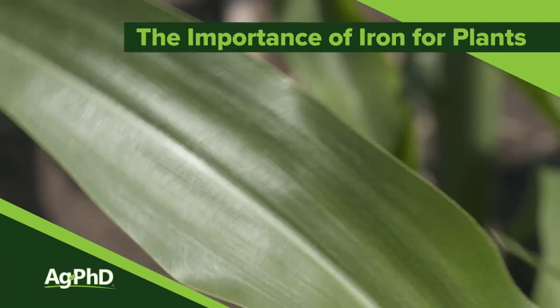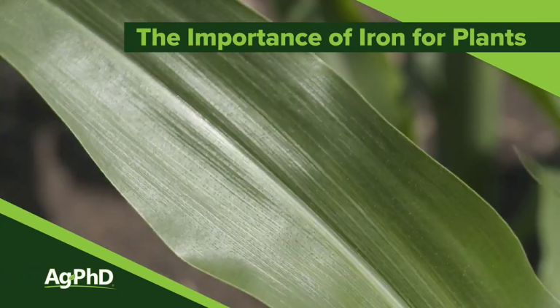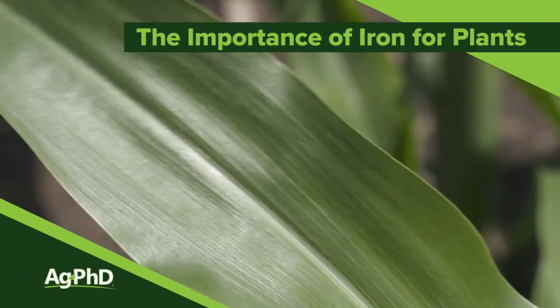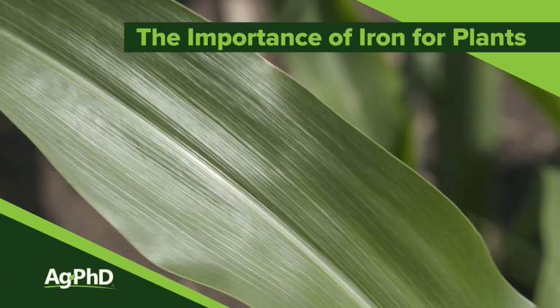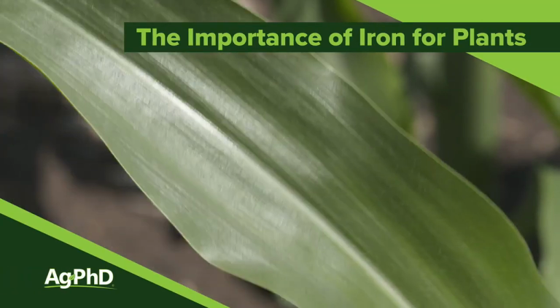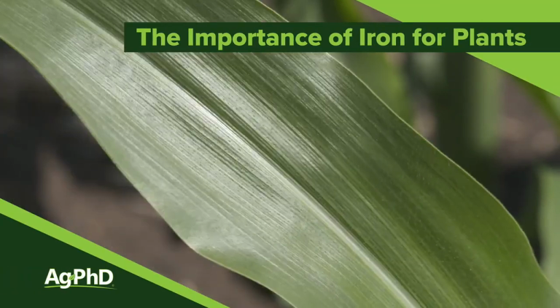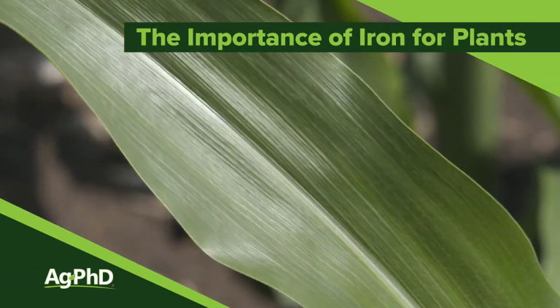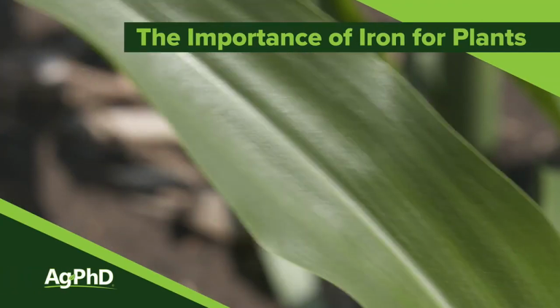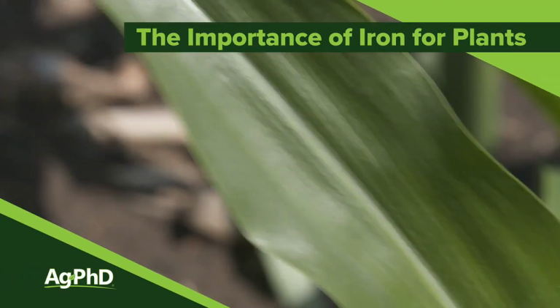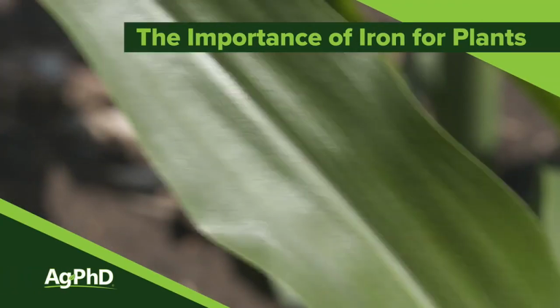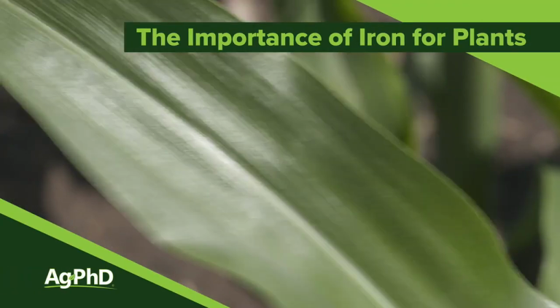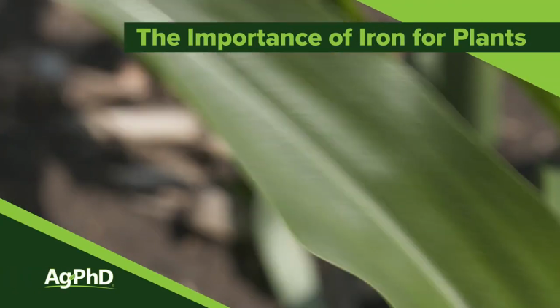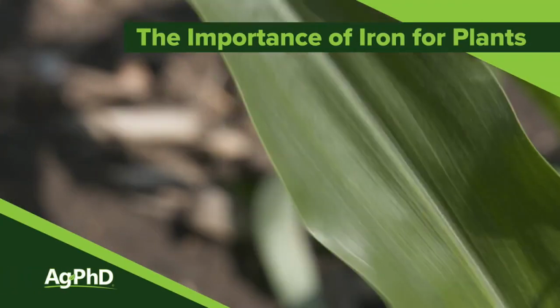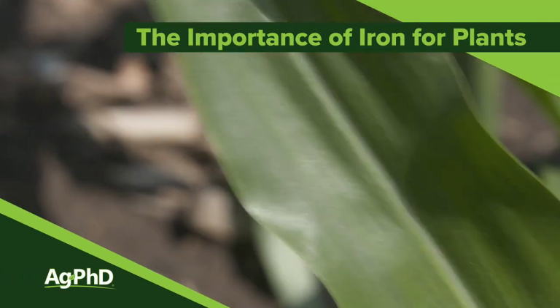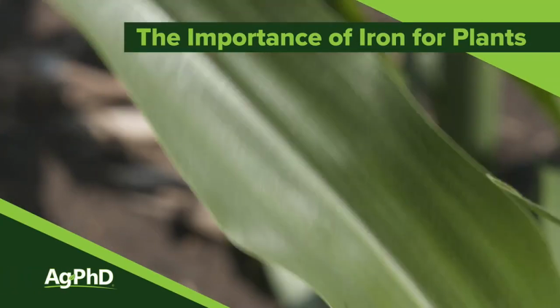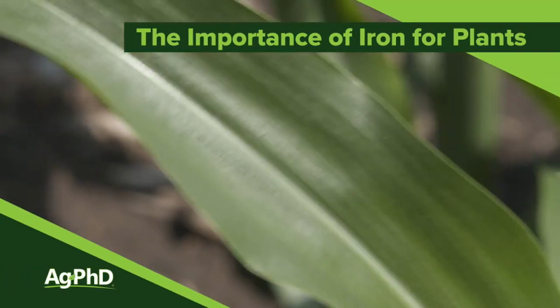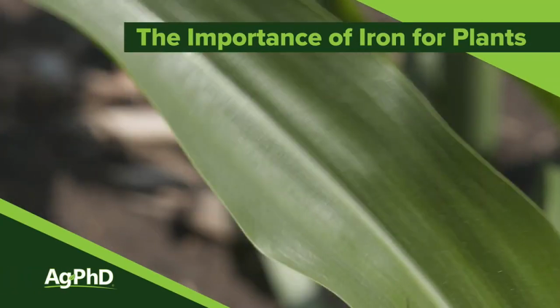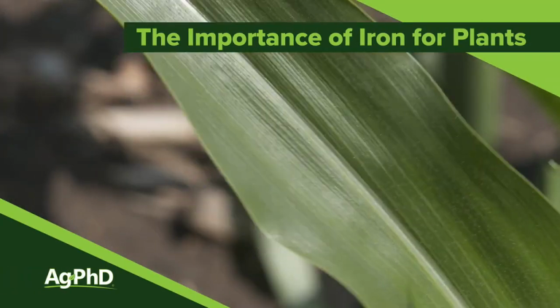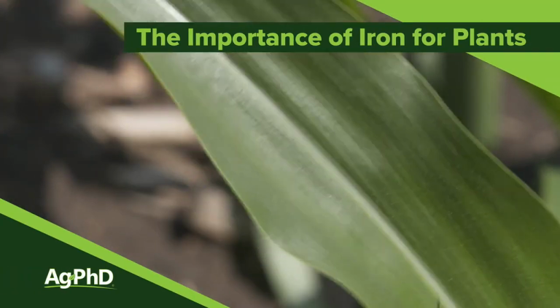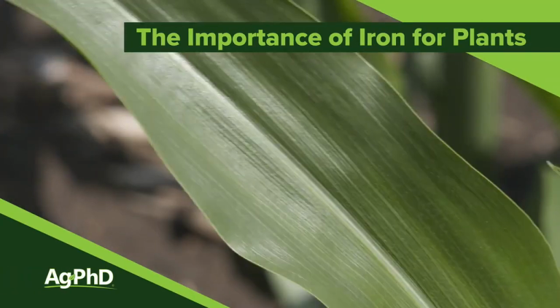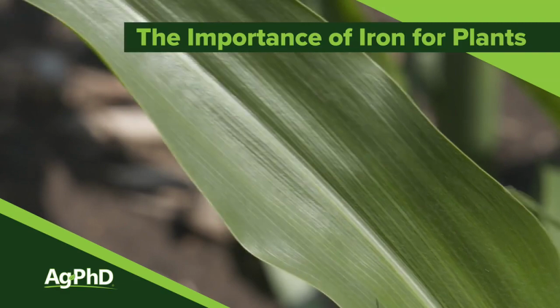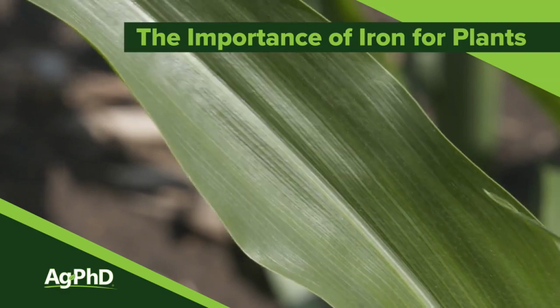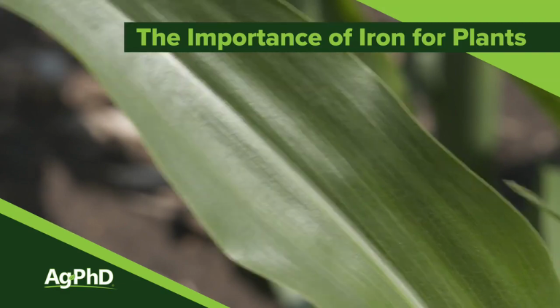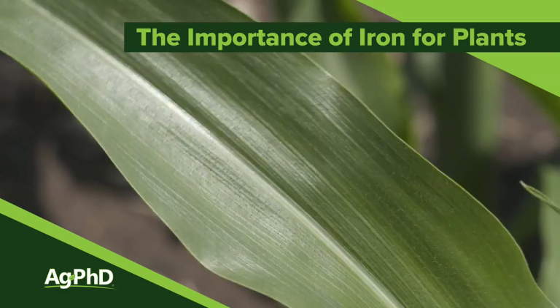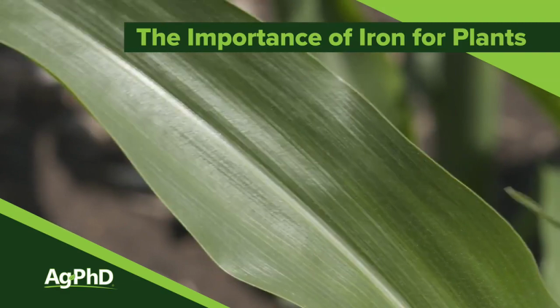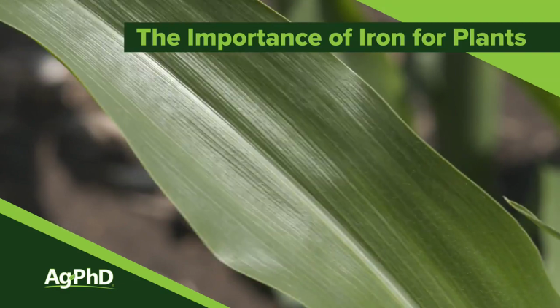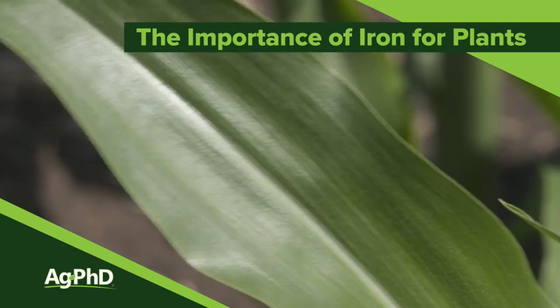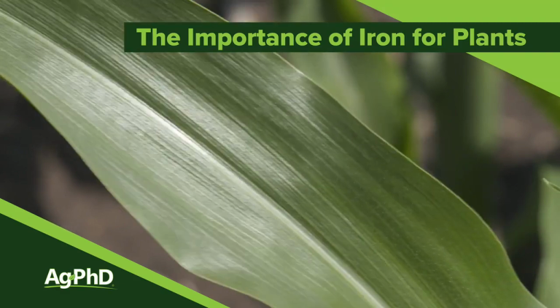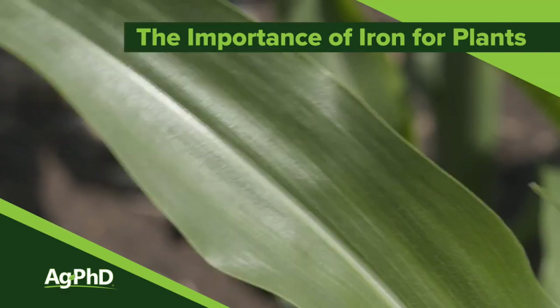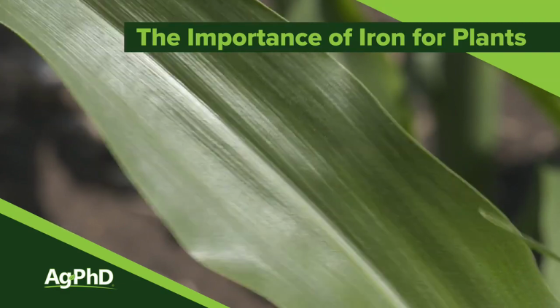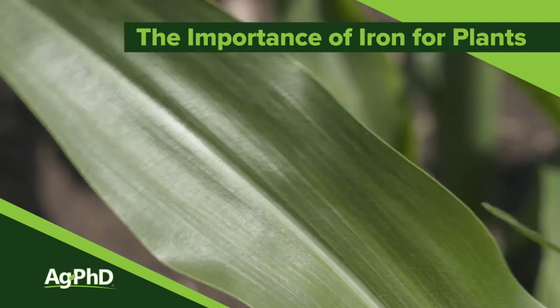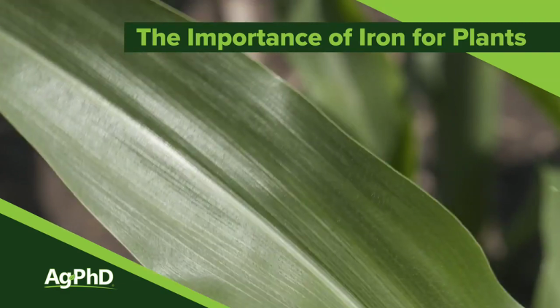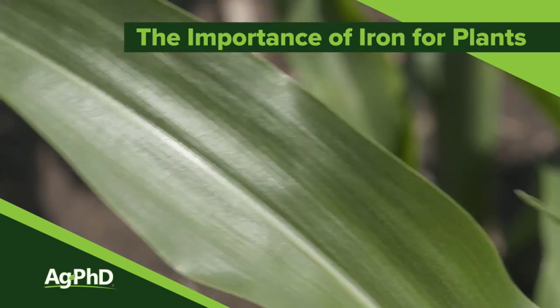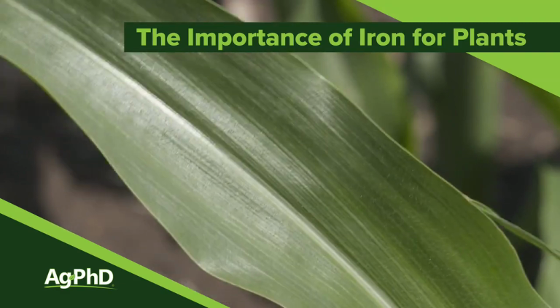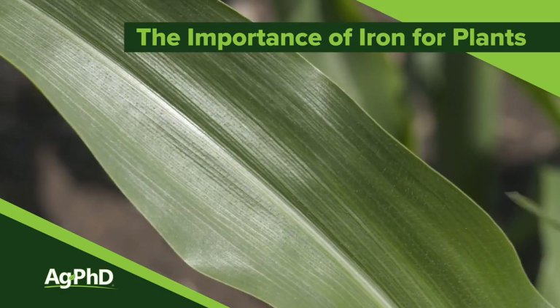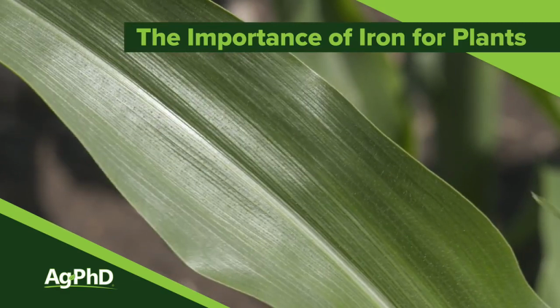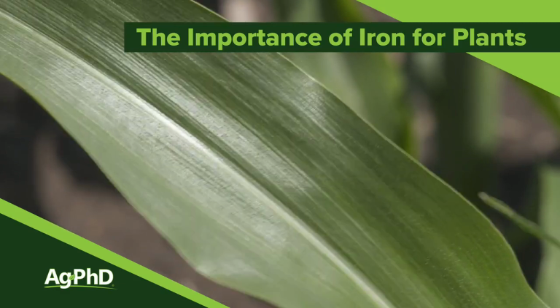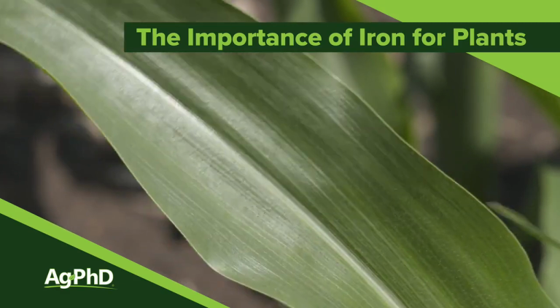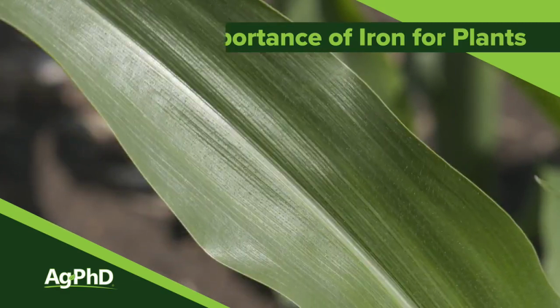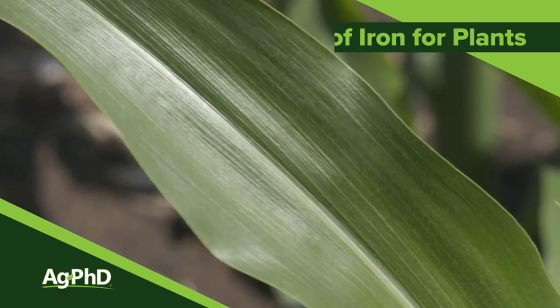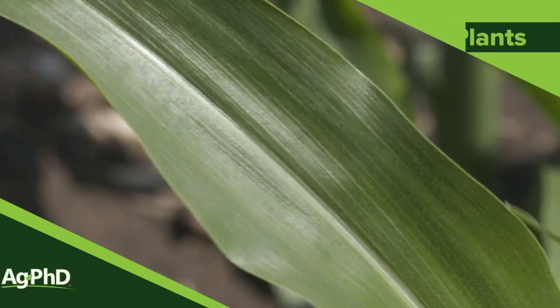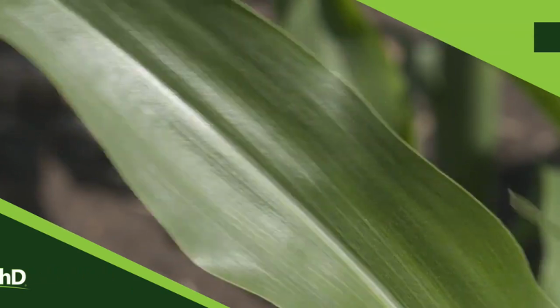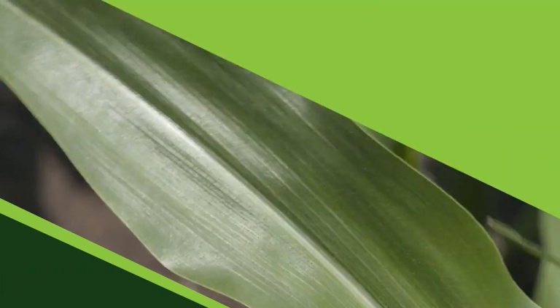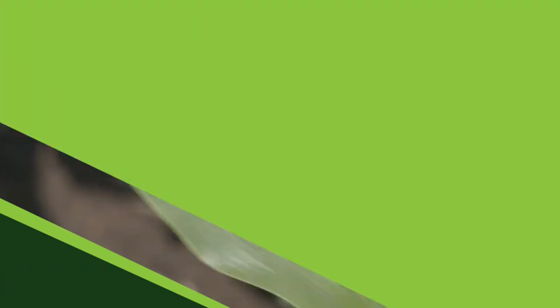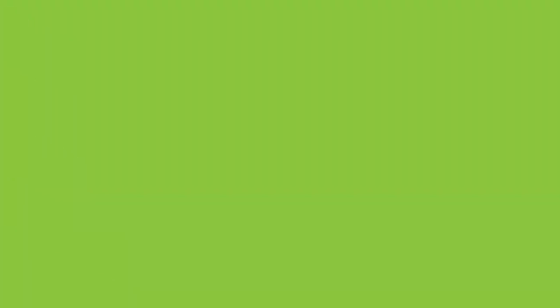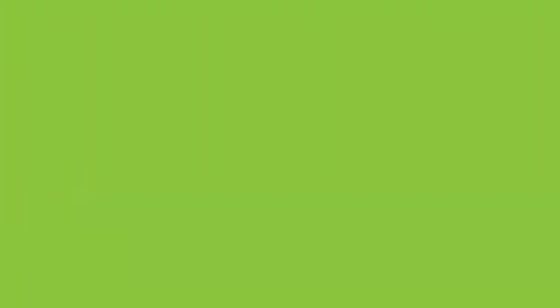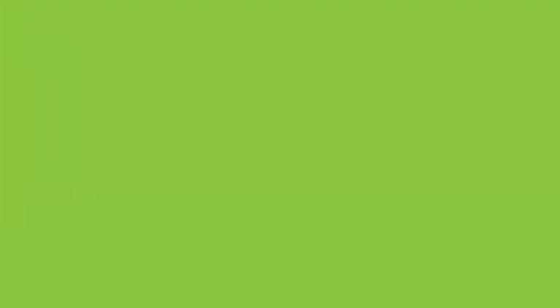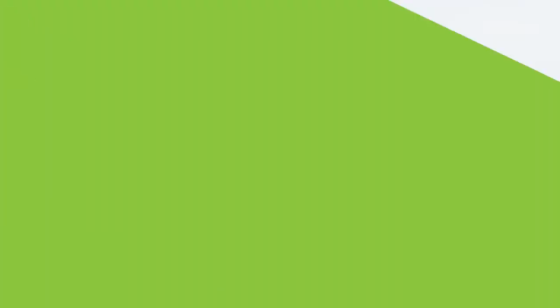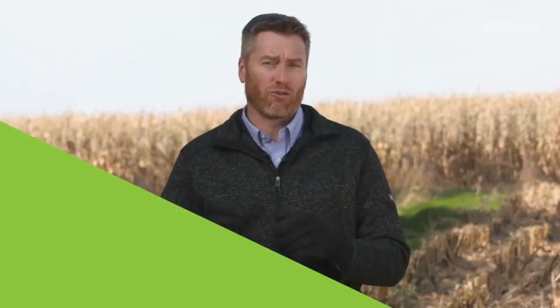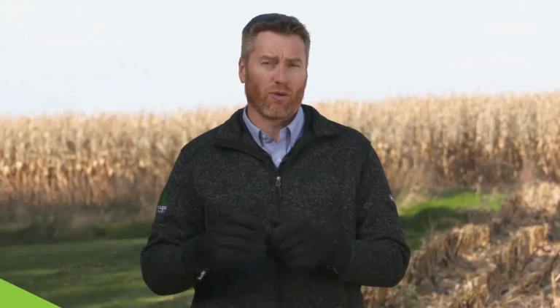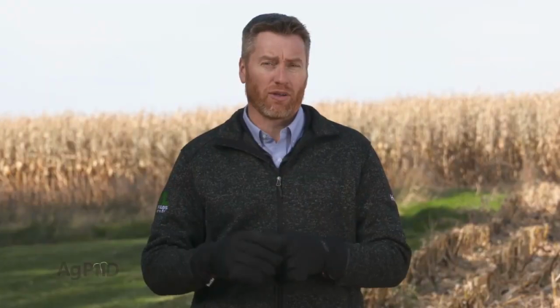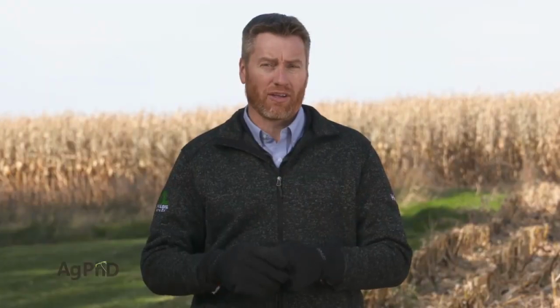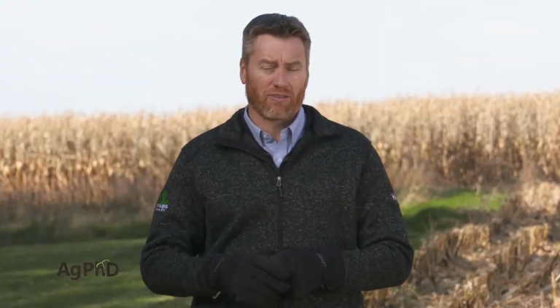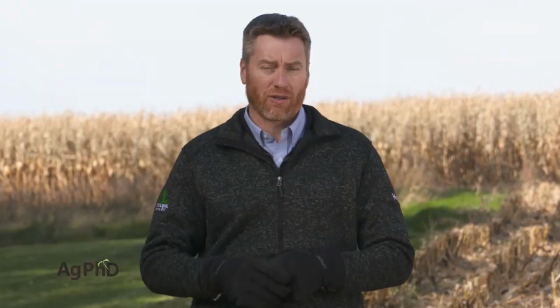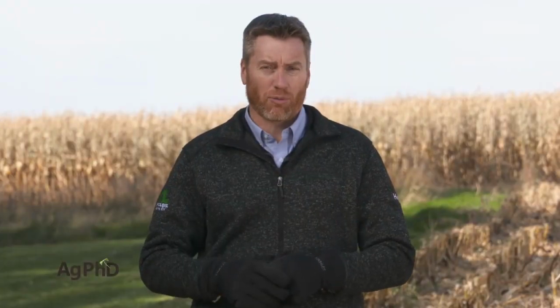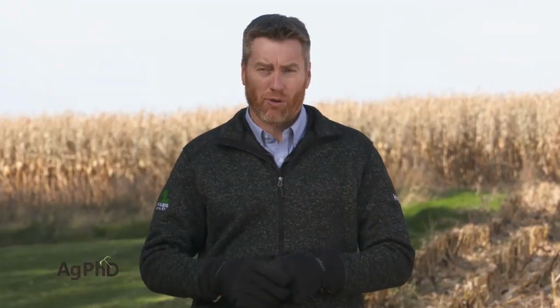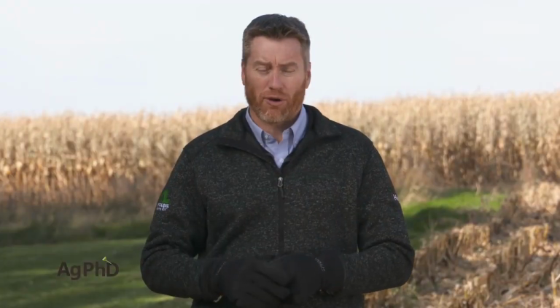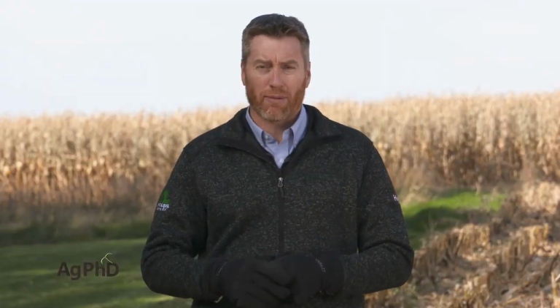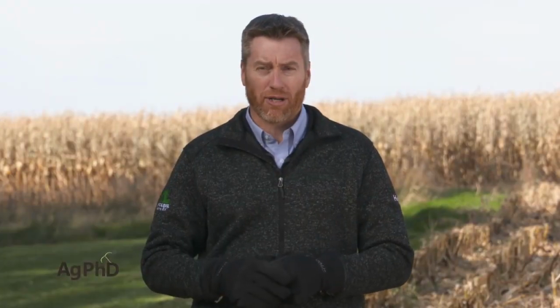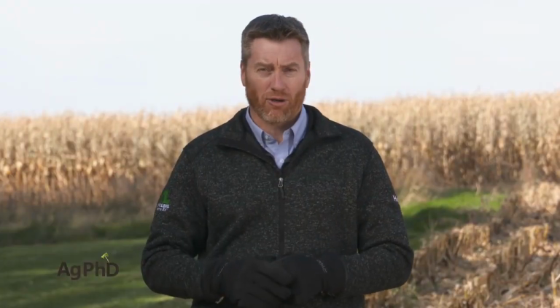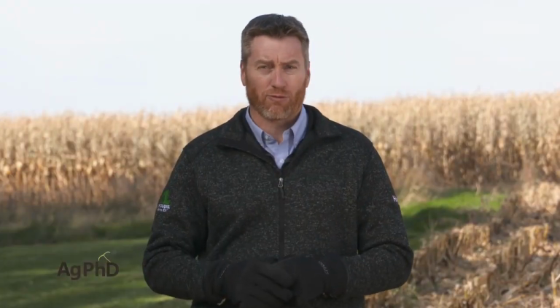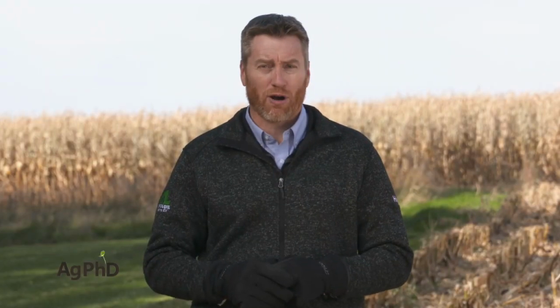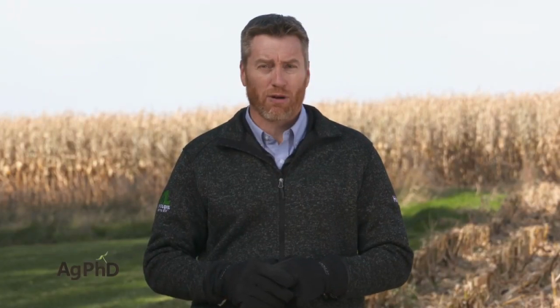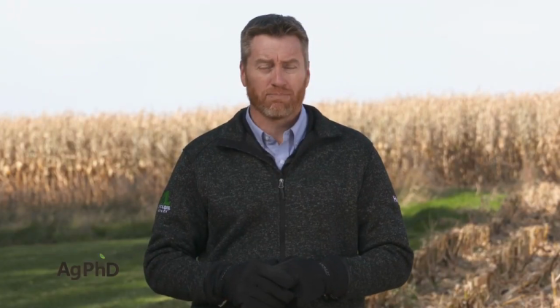Today we're going to focus on iron. It's a super important micronutrient and one that you definitely need to include in your soil testing program on your farm.